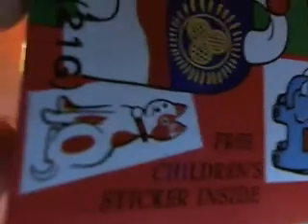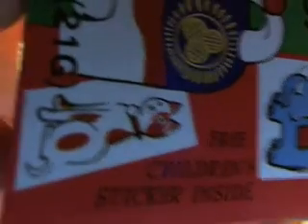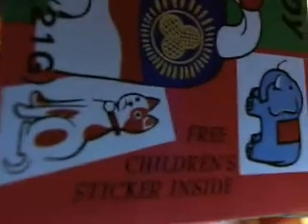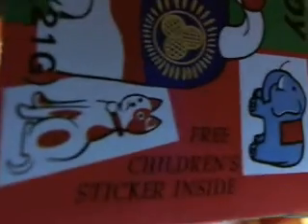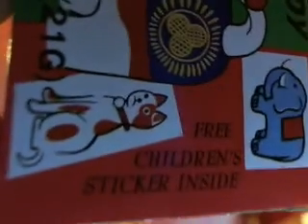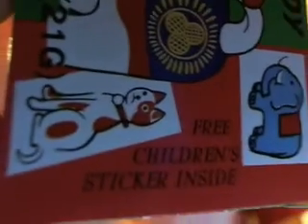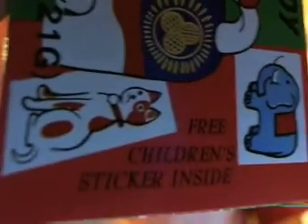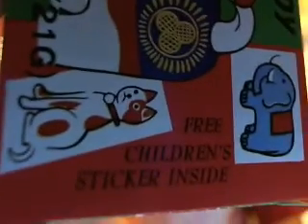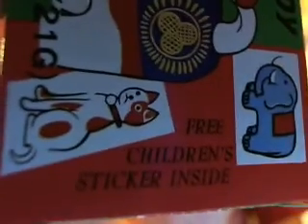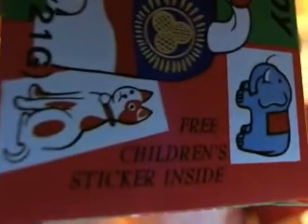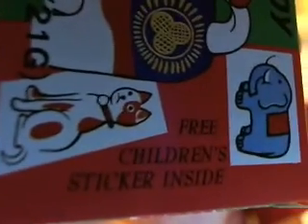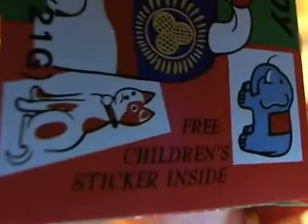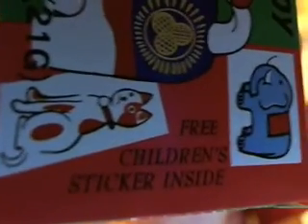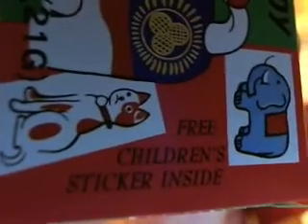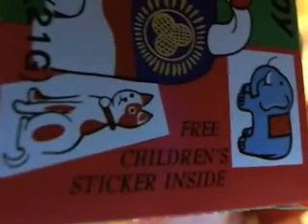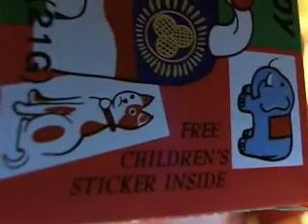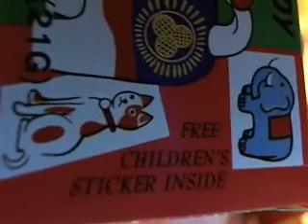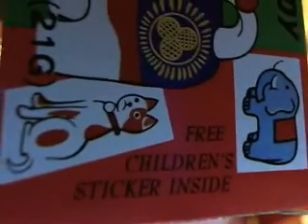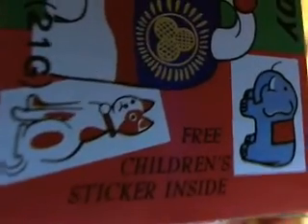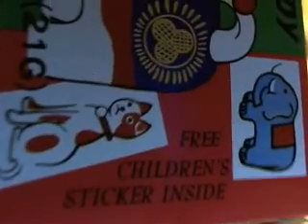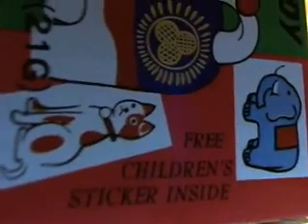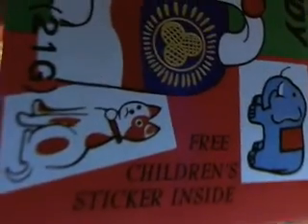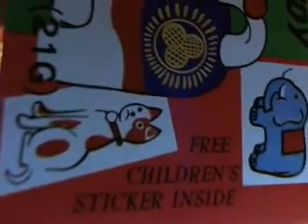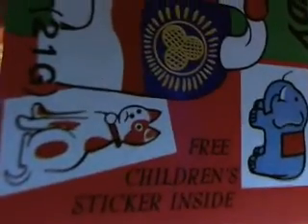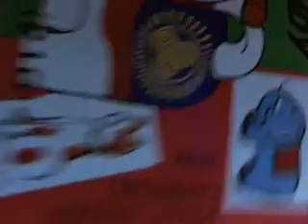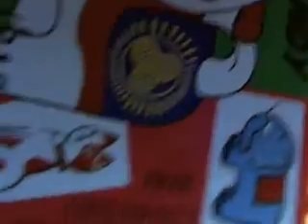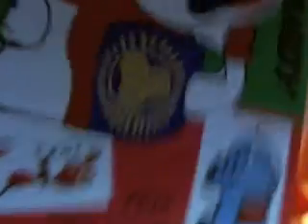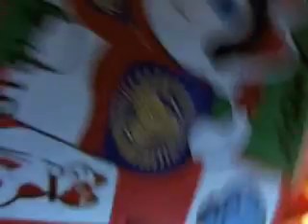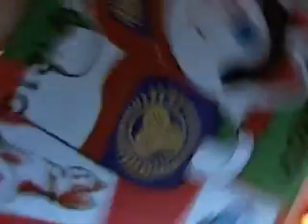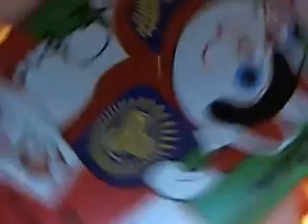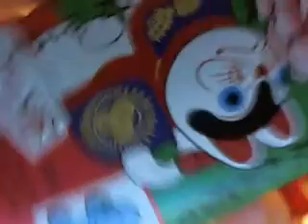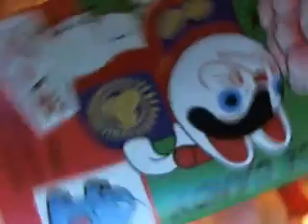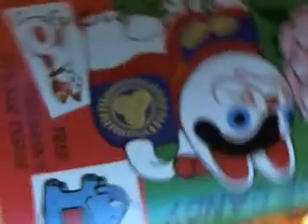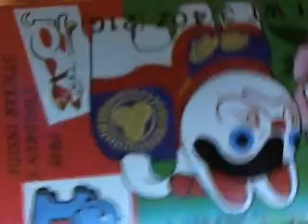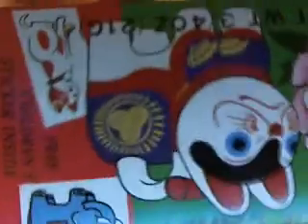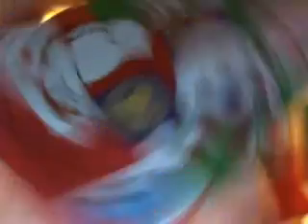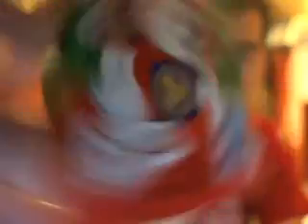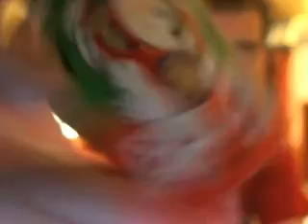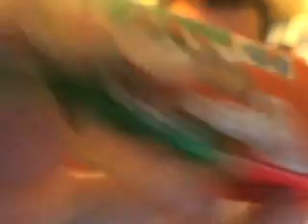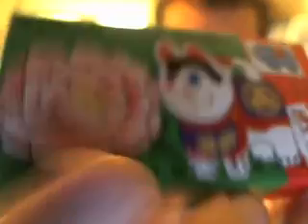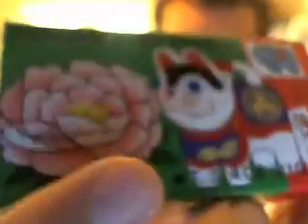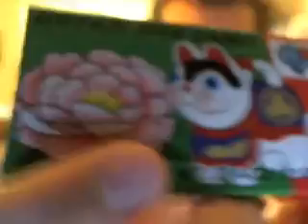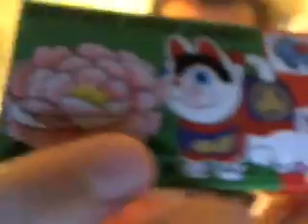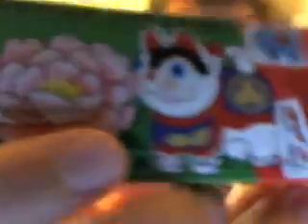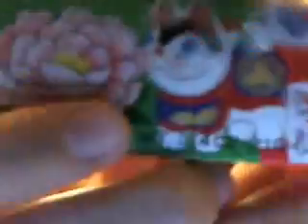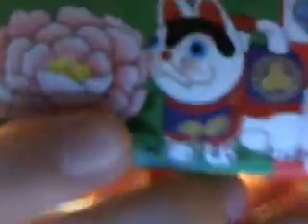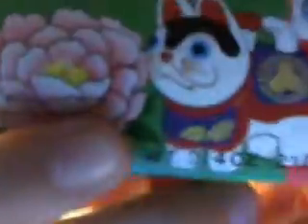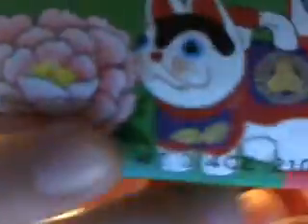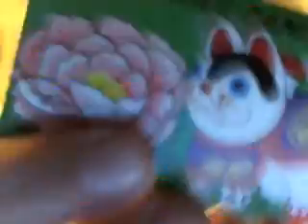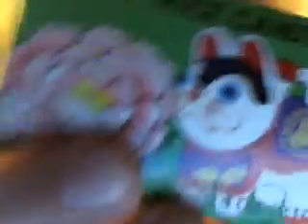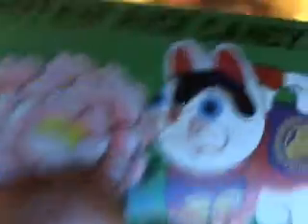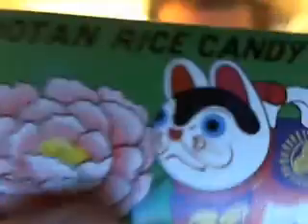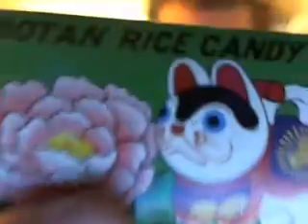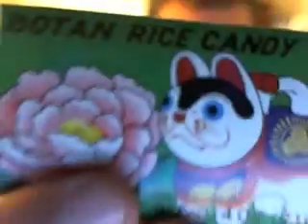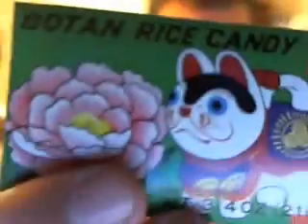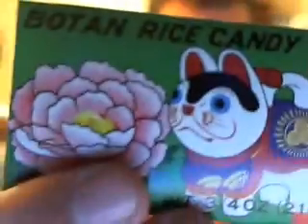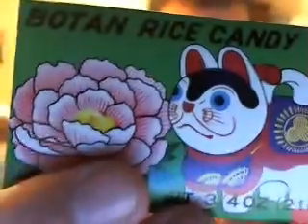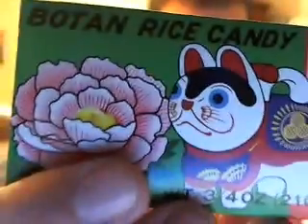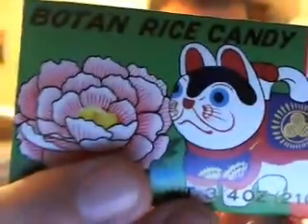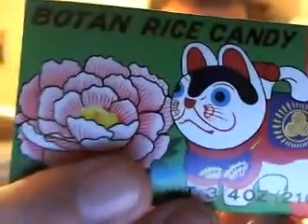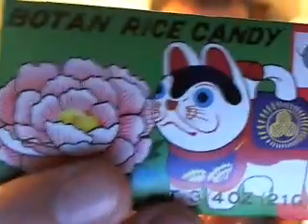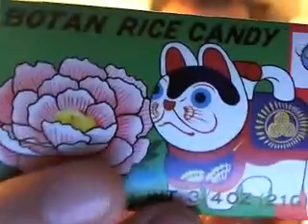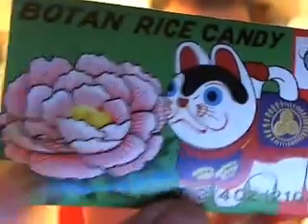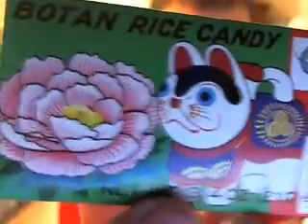It's a Japanese candy. It has a free children's sticker inside. I have already opened this and I've had a few pieces.